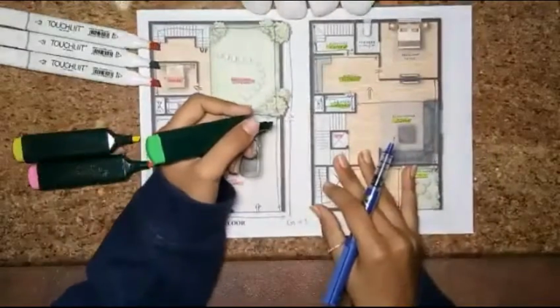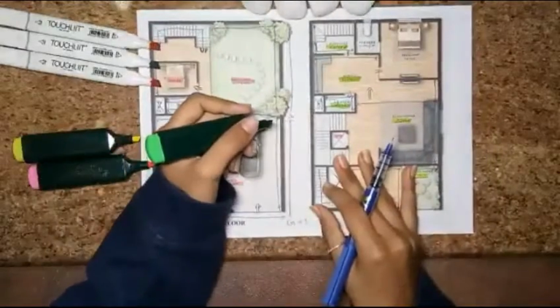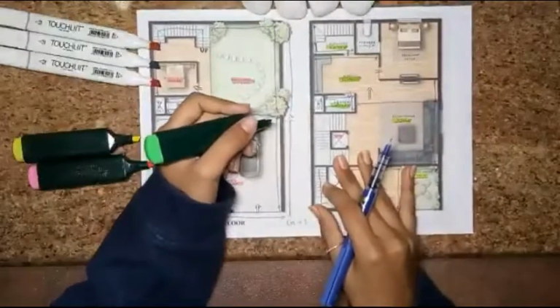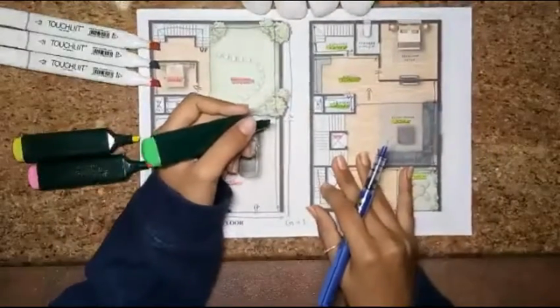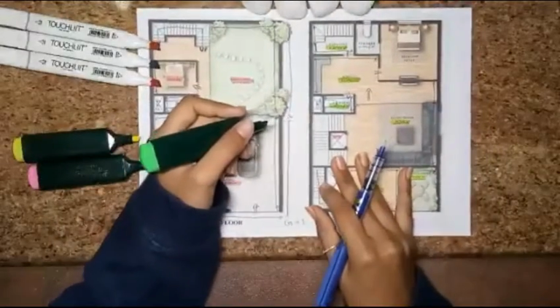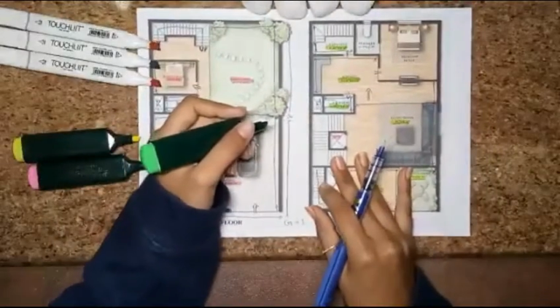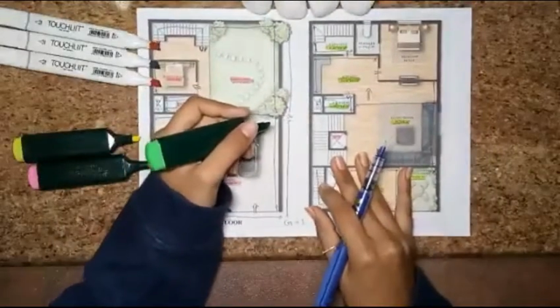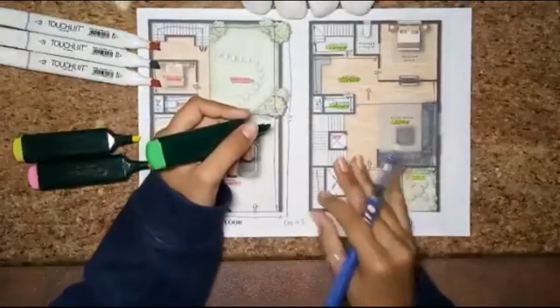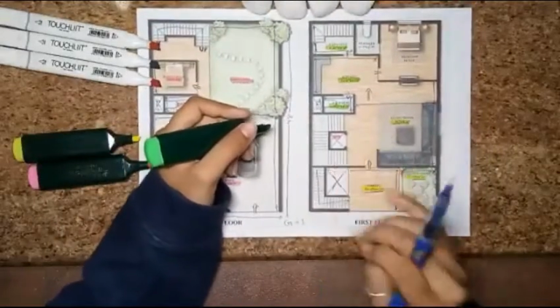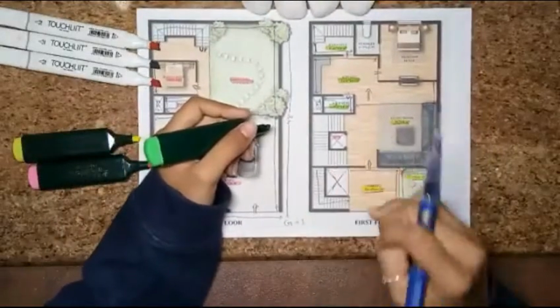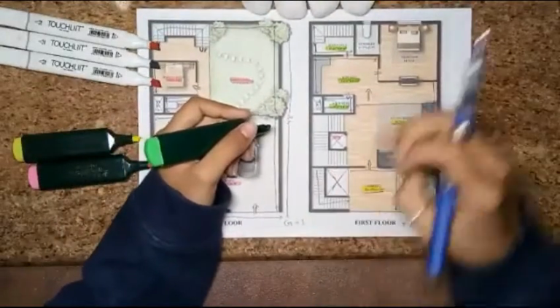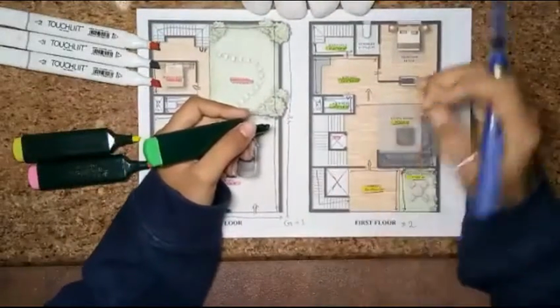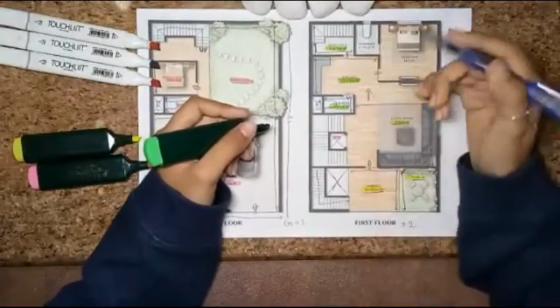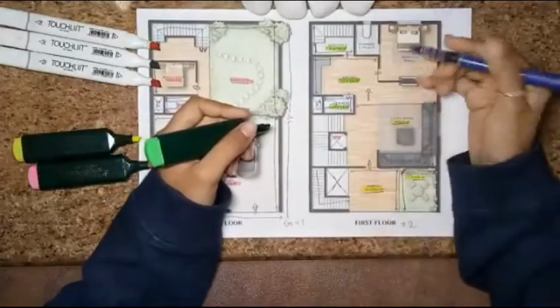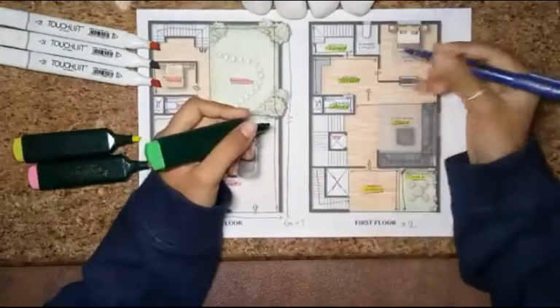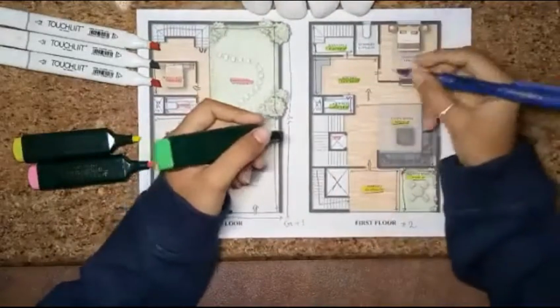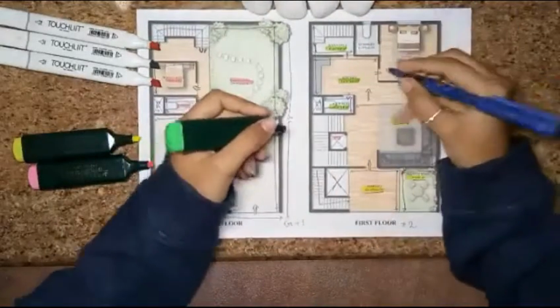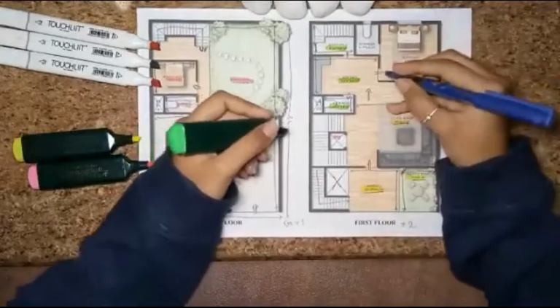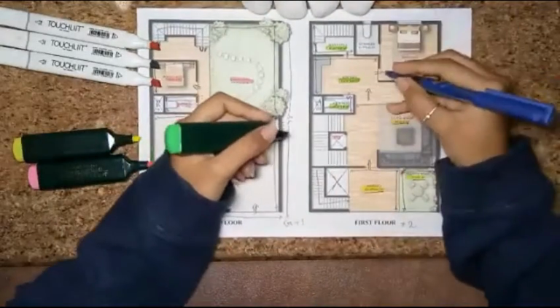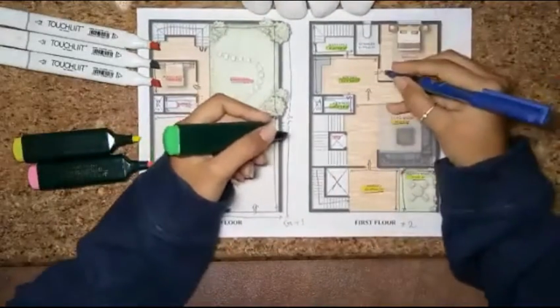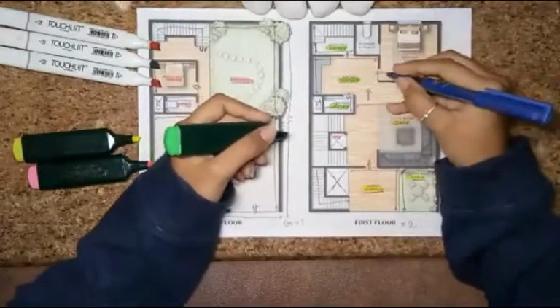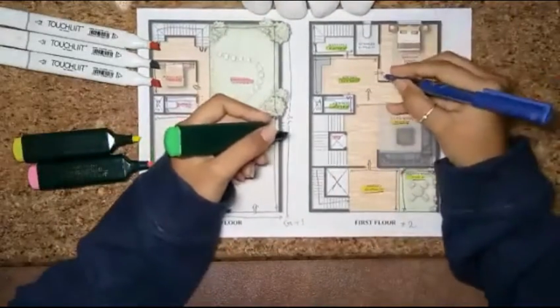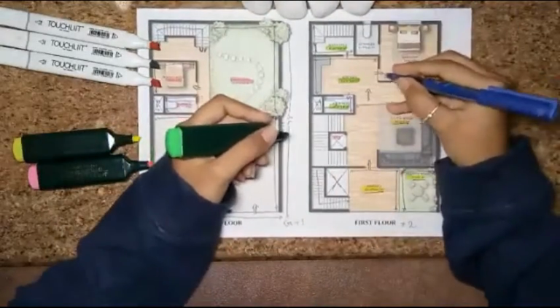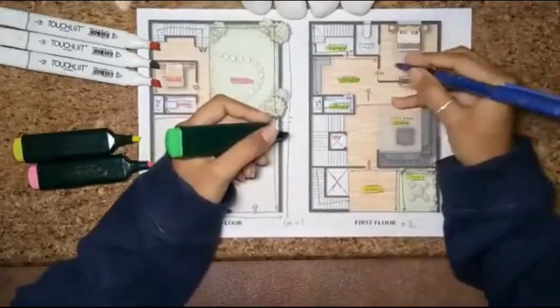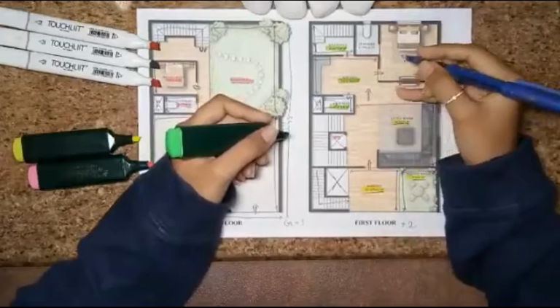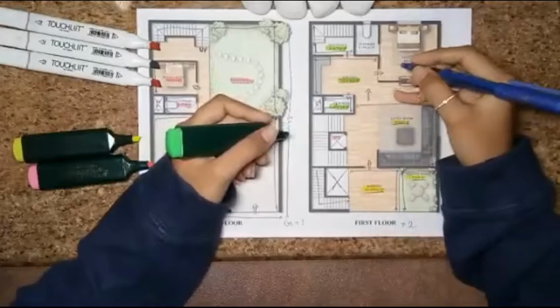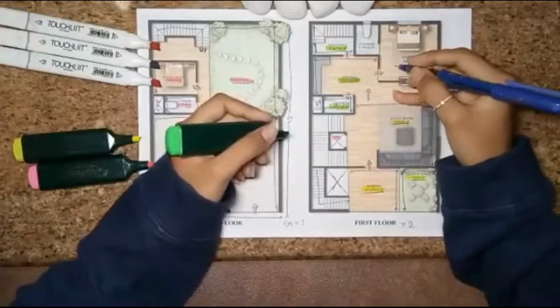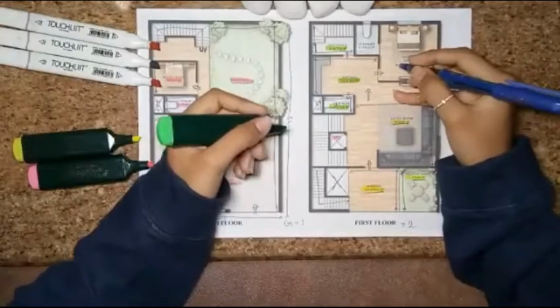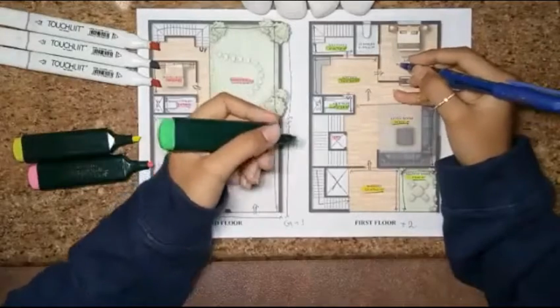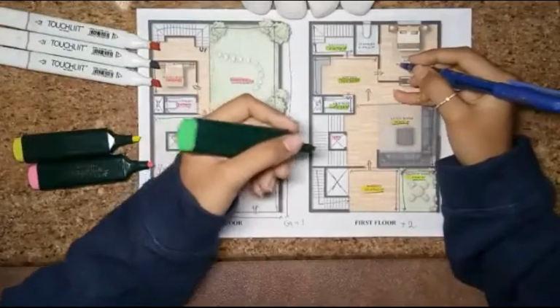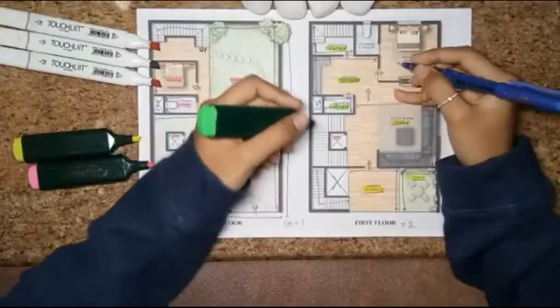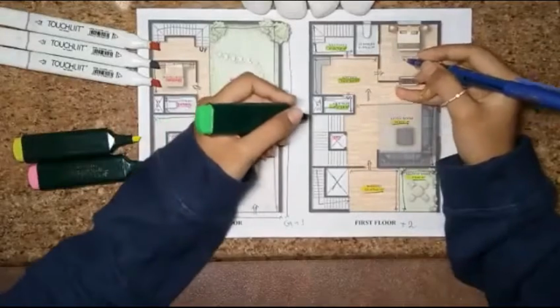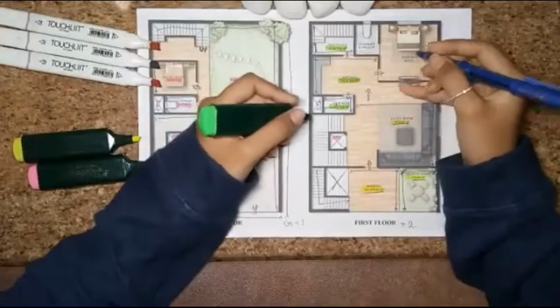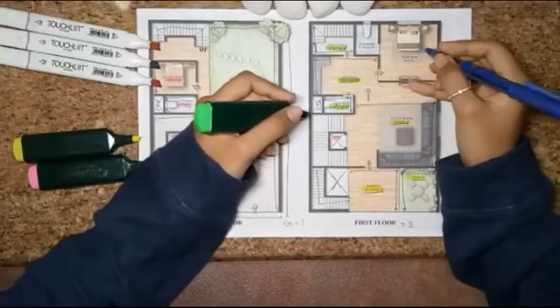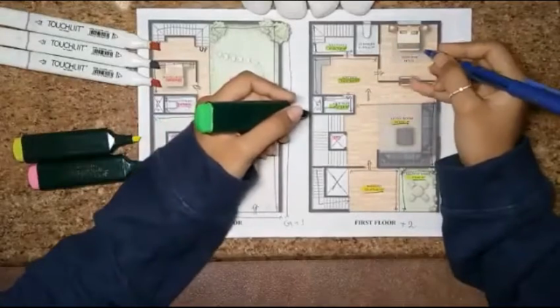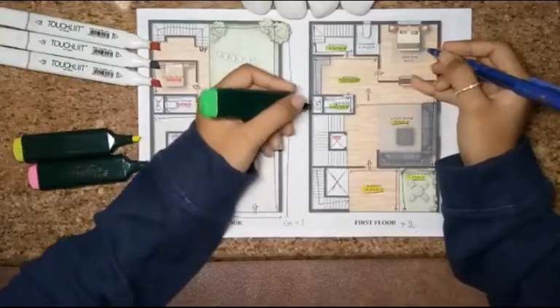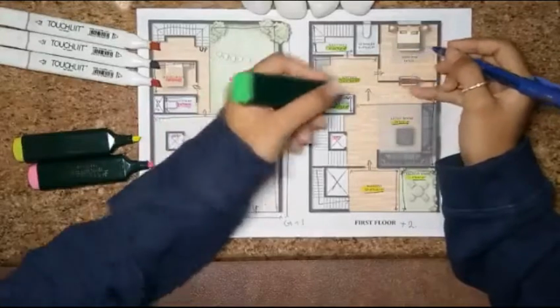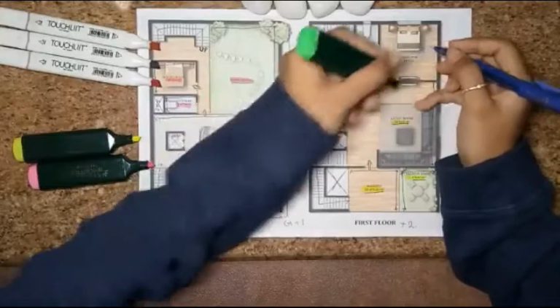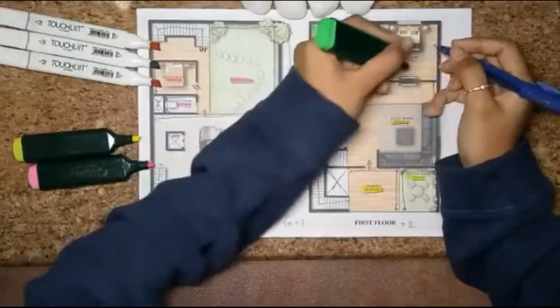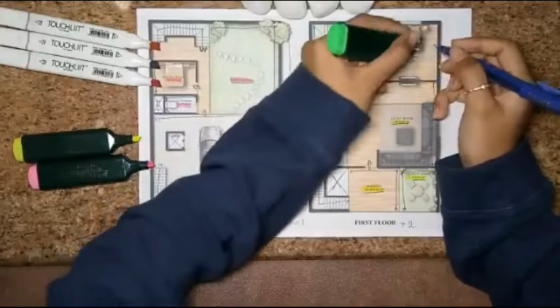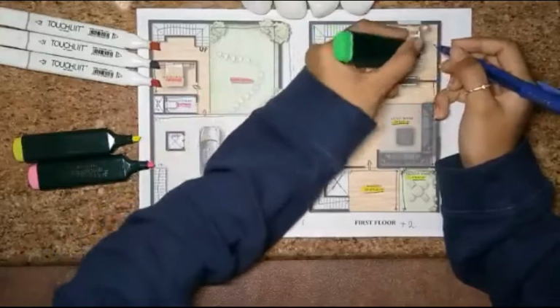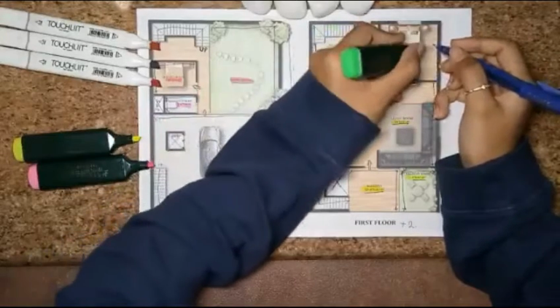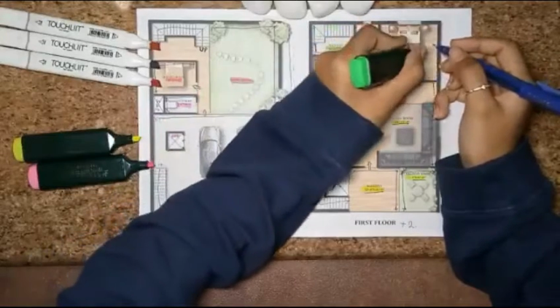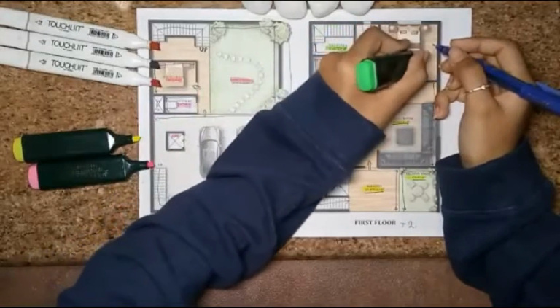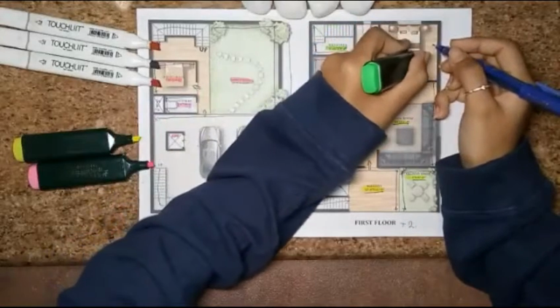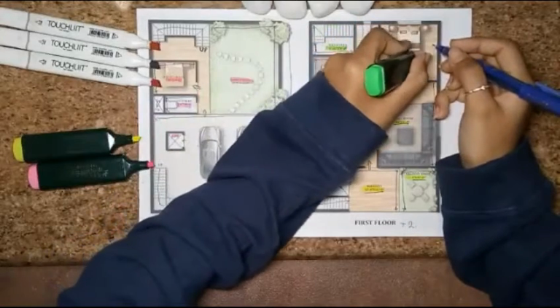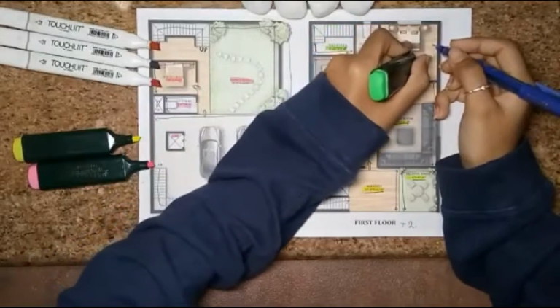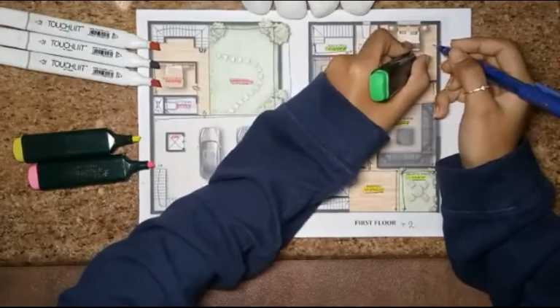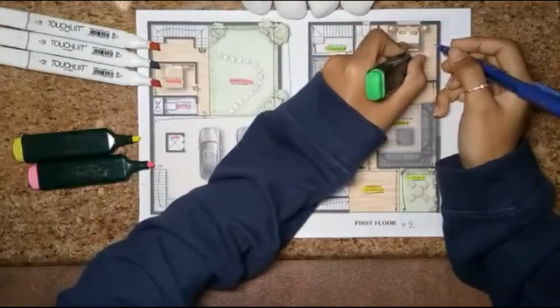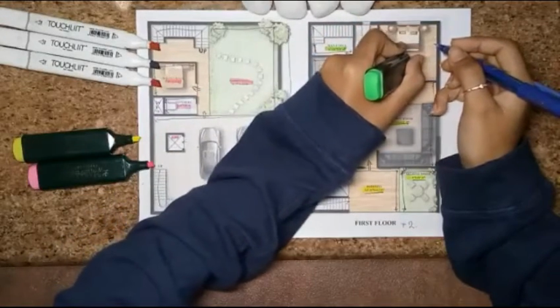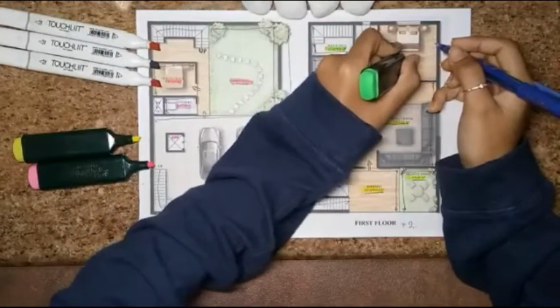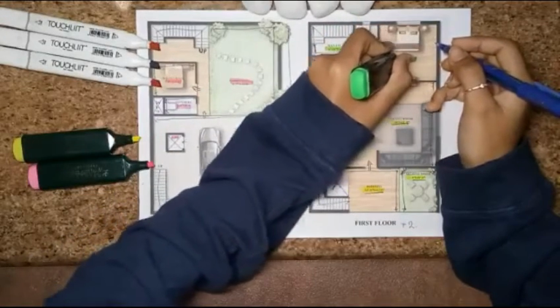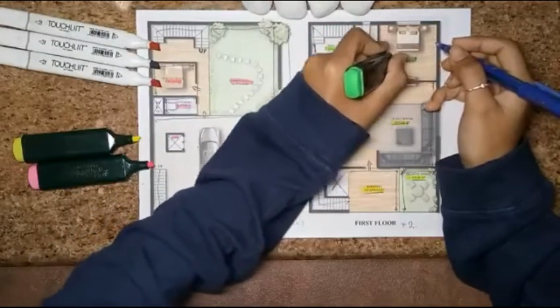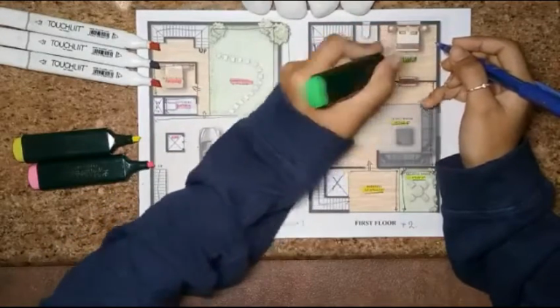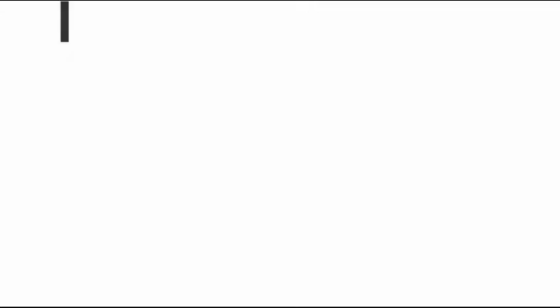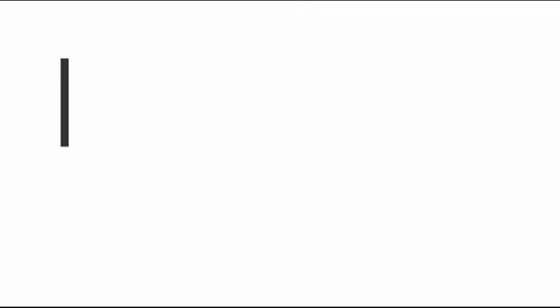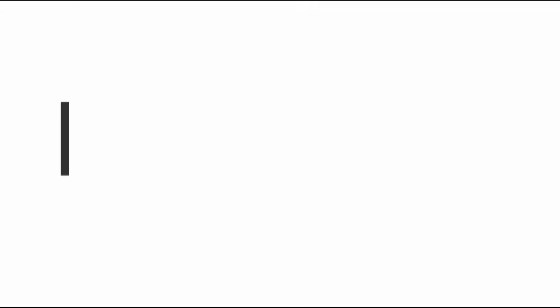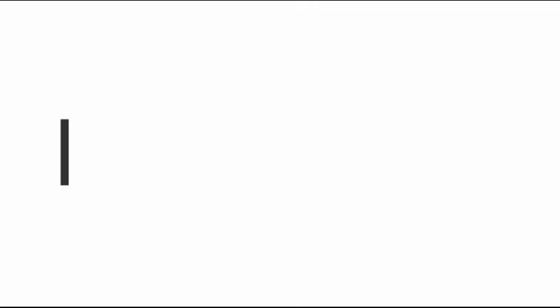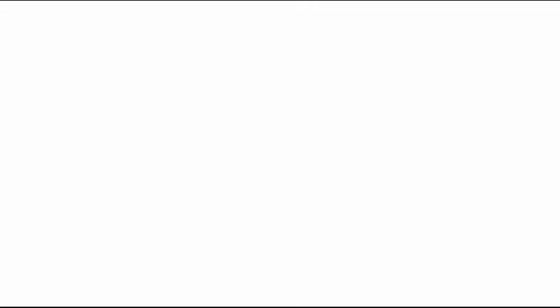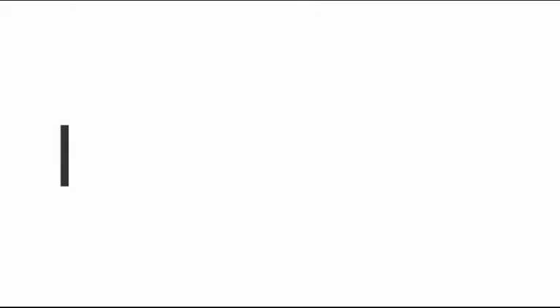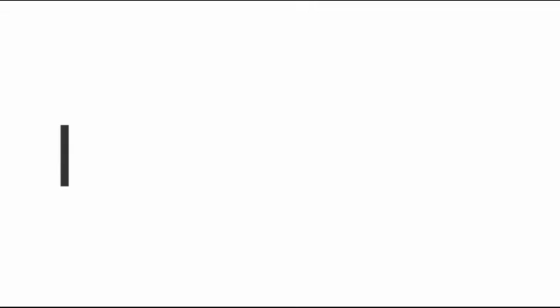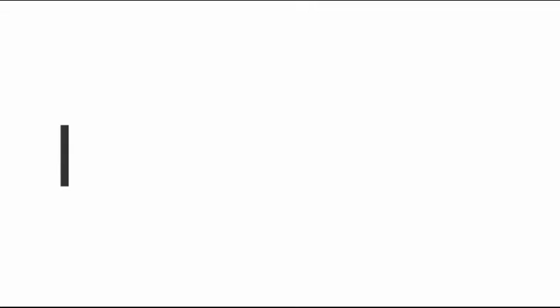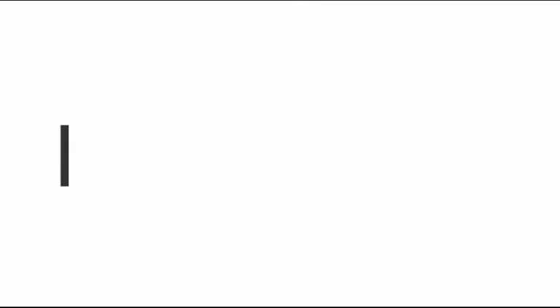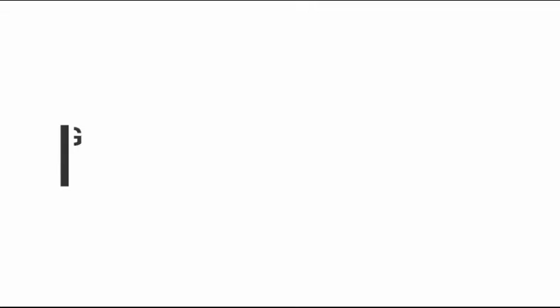Now we will see the bedroom. The size of the bedroom is 14 feet.